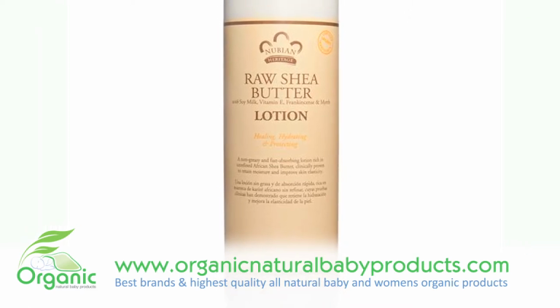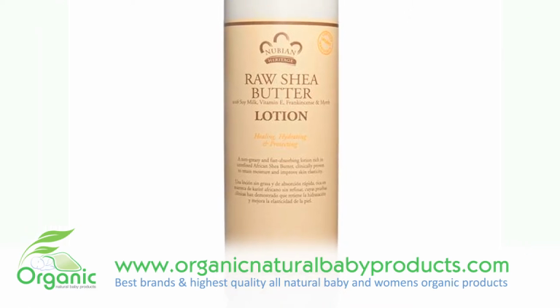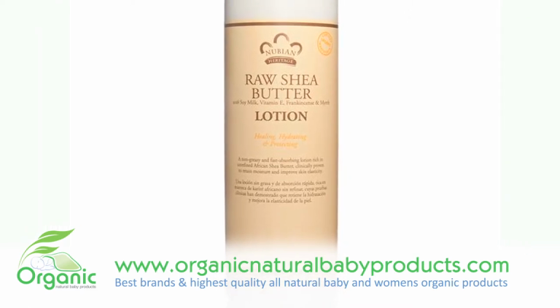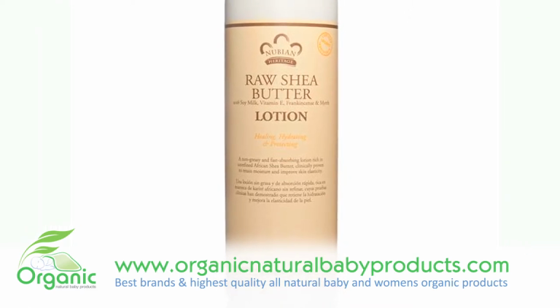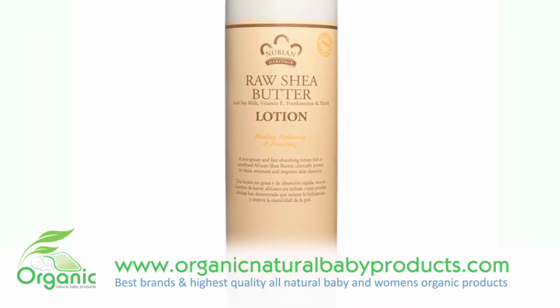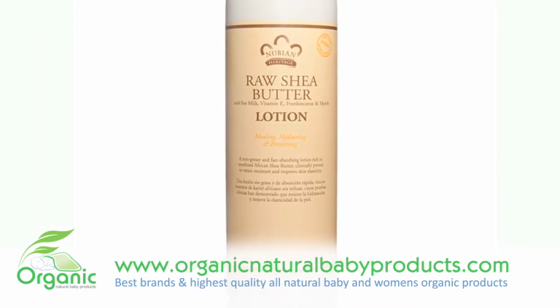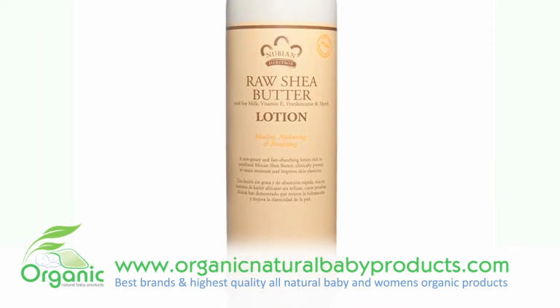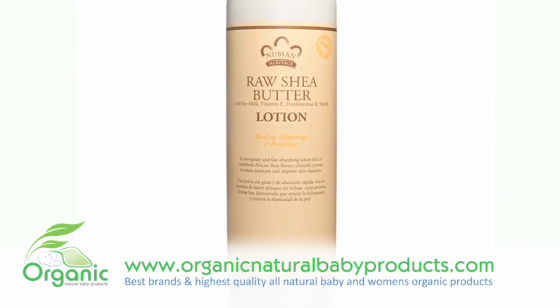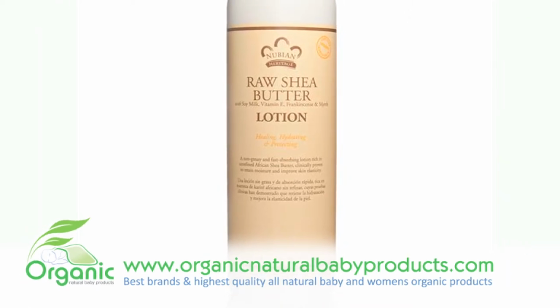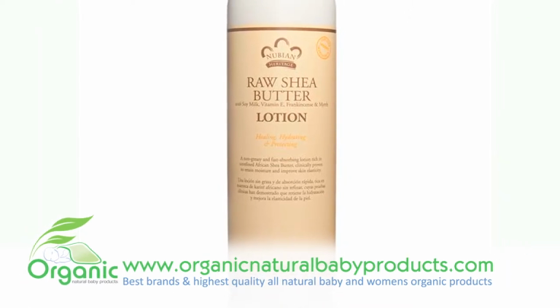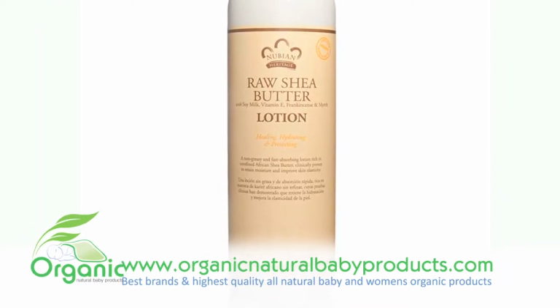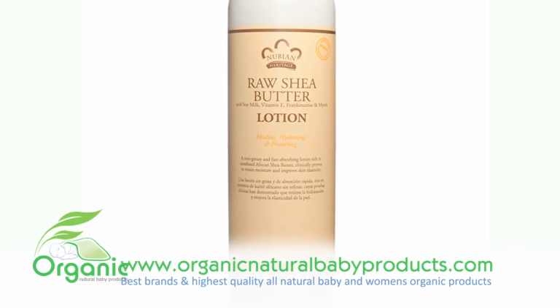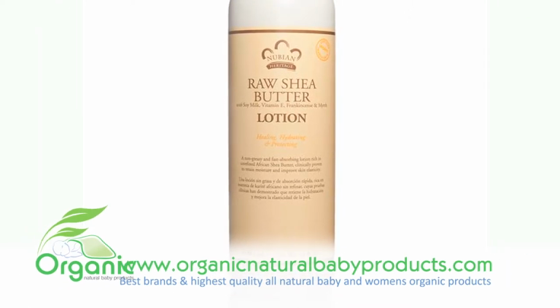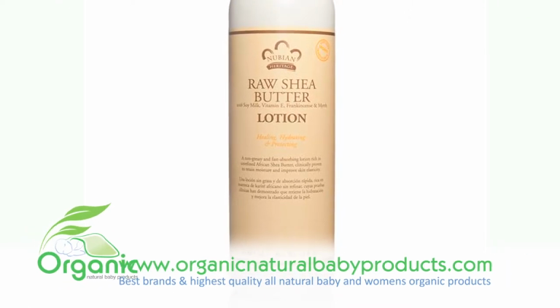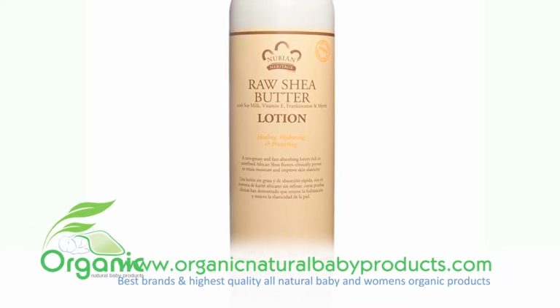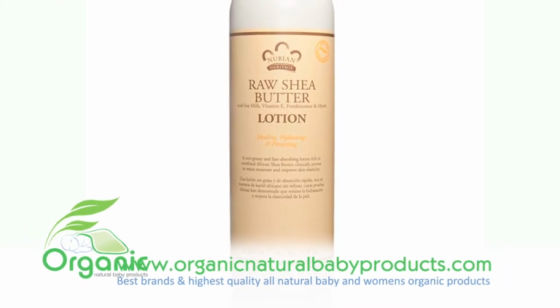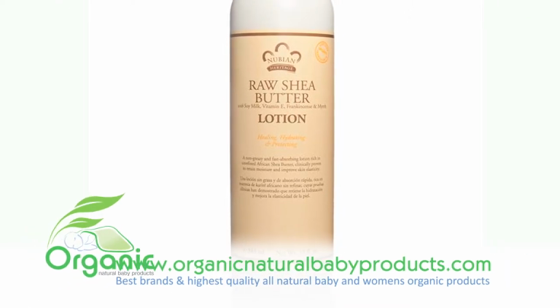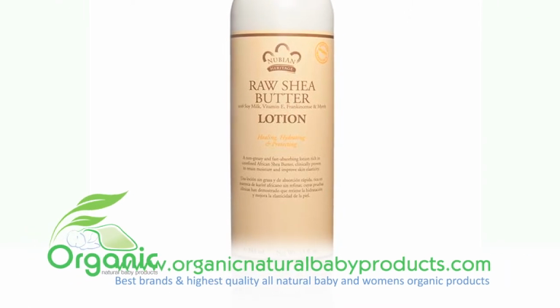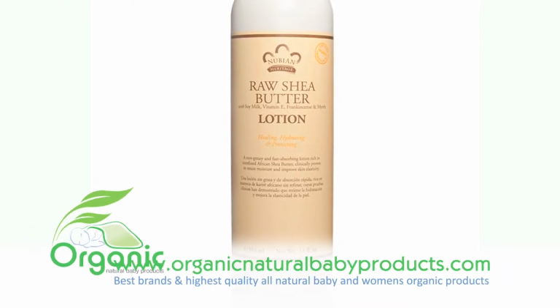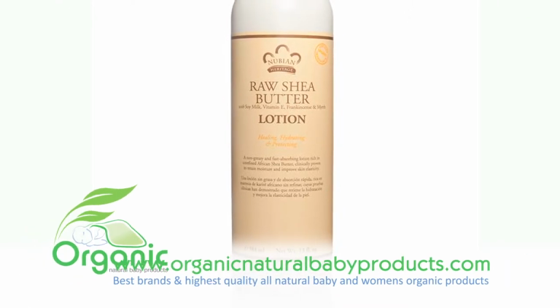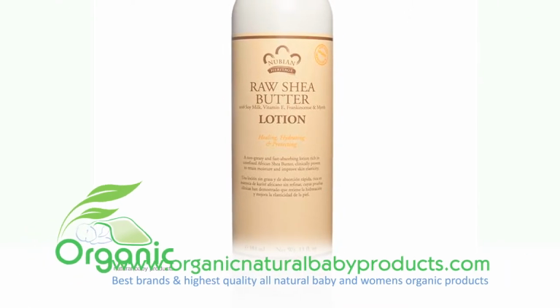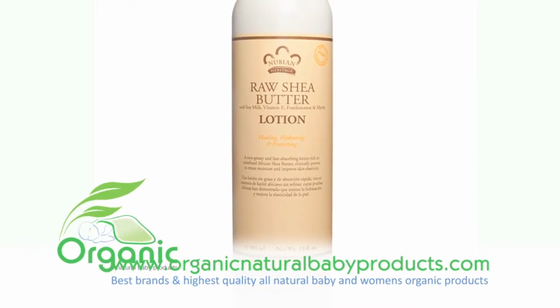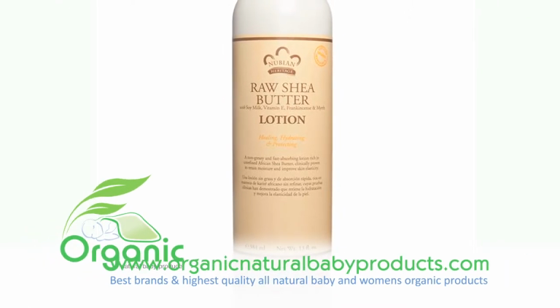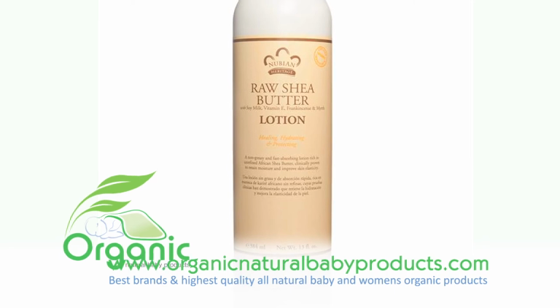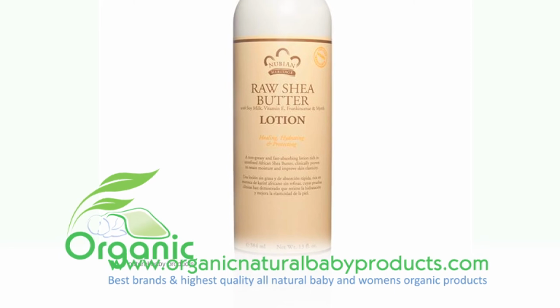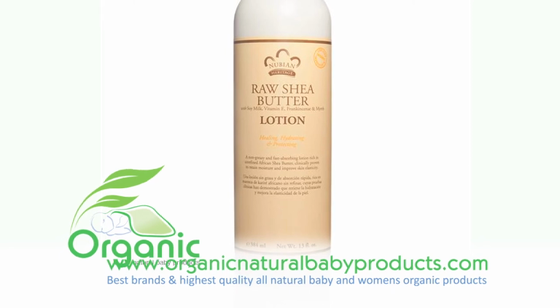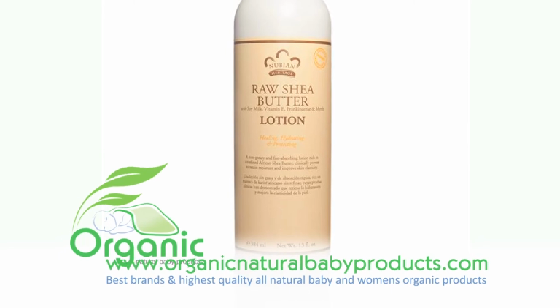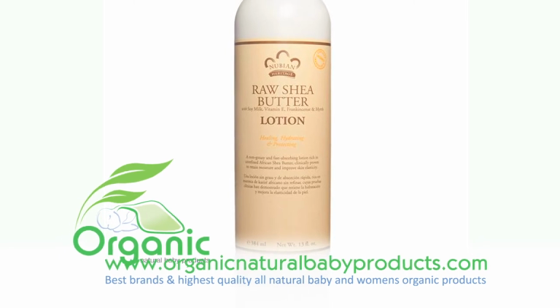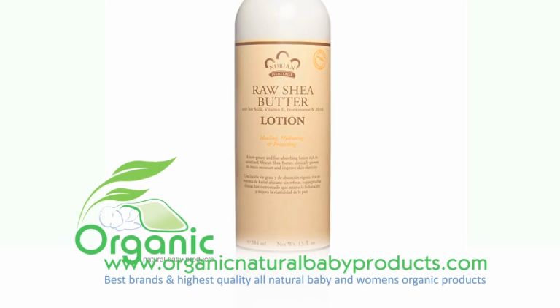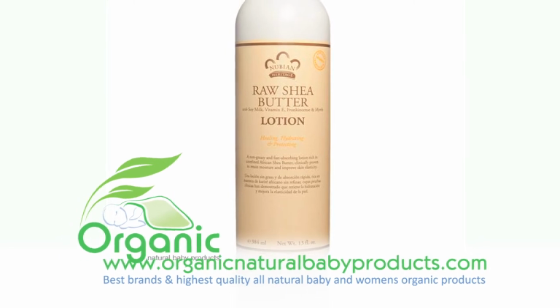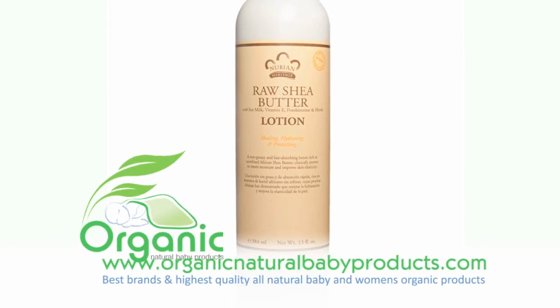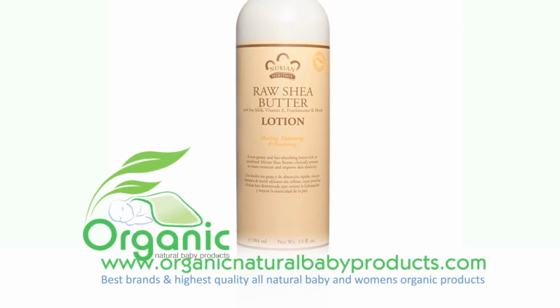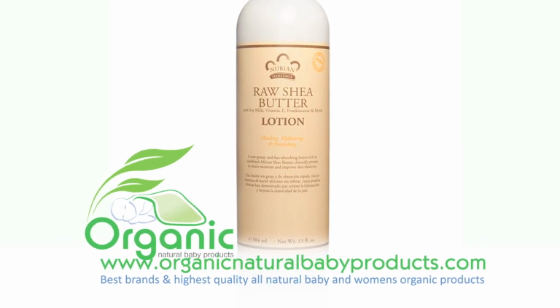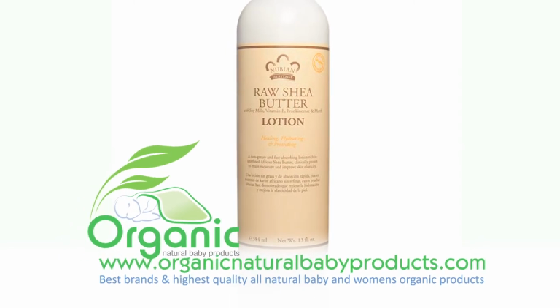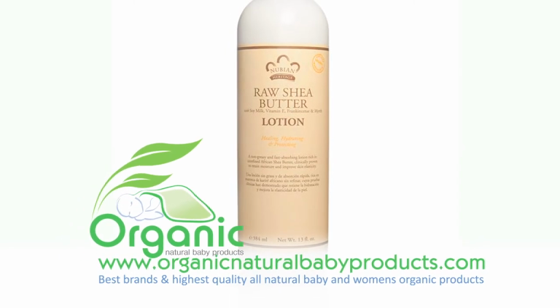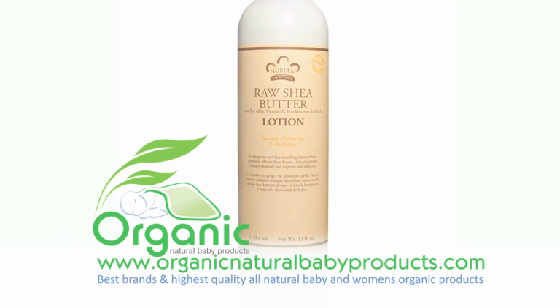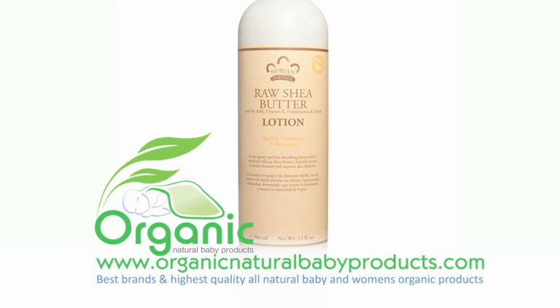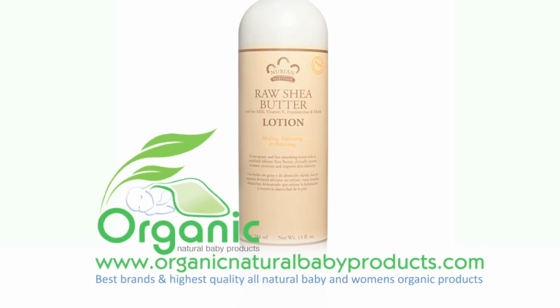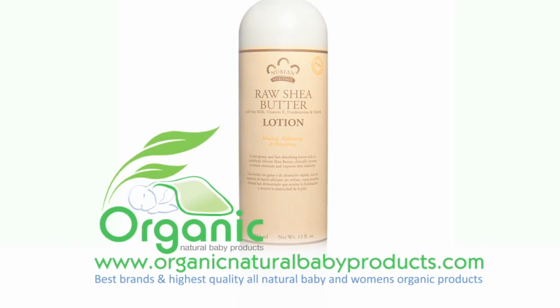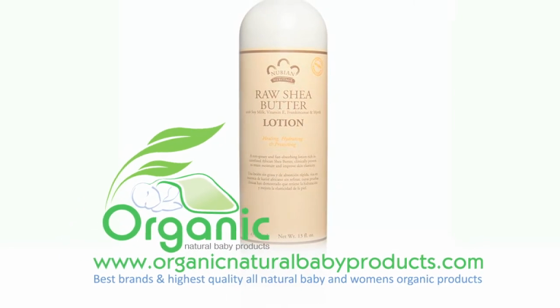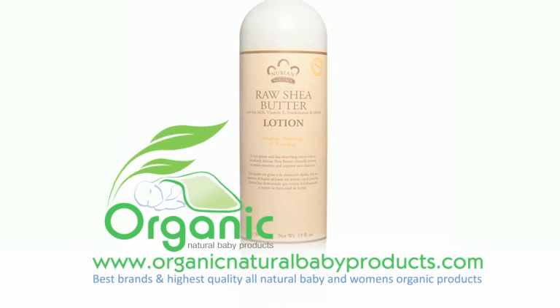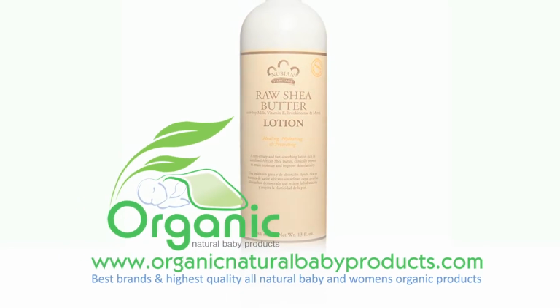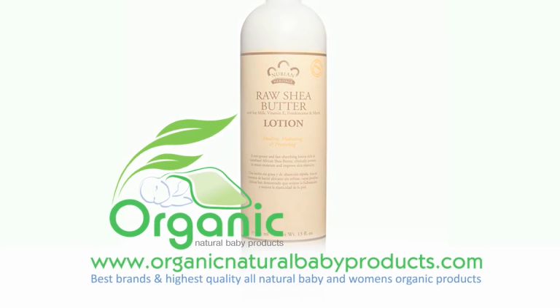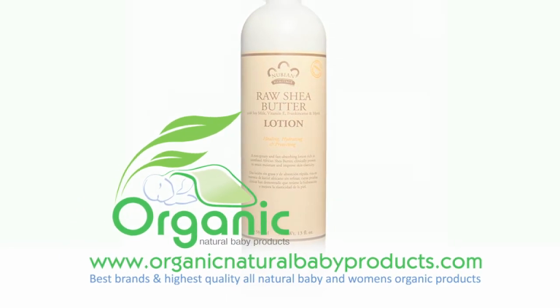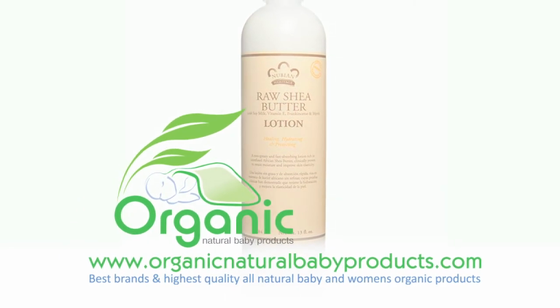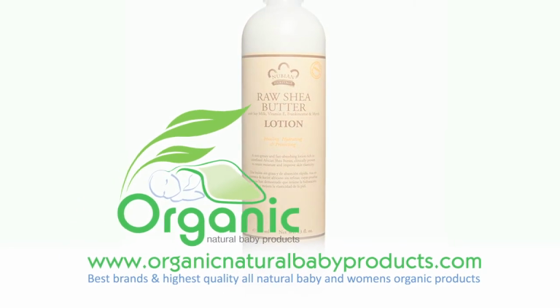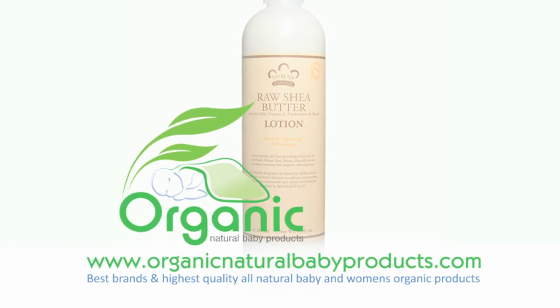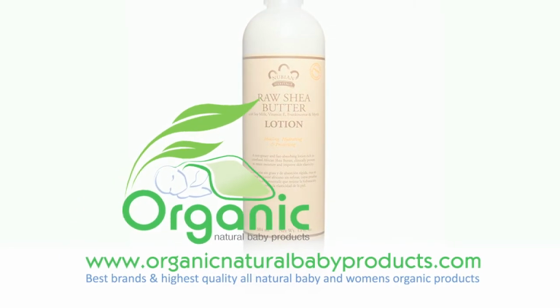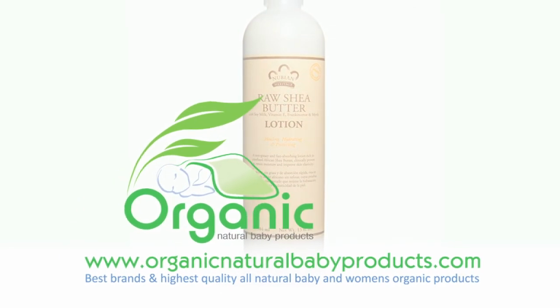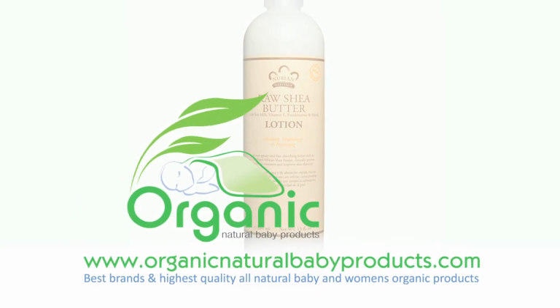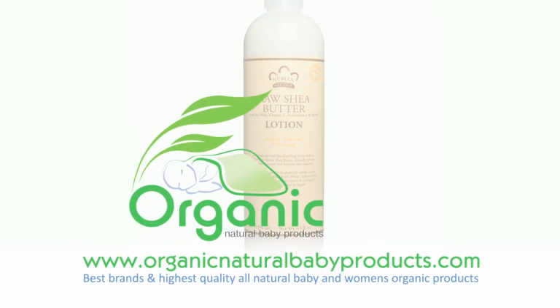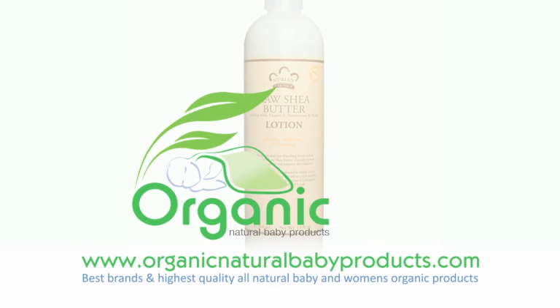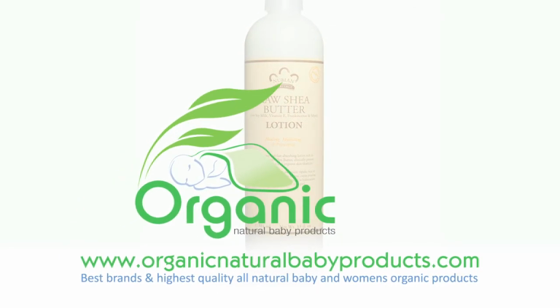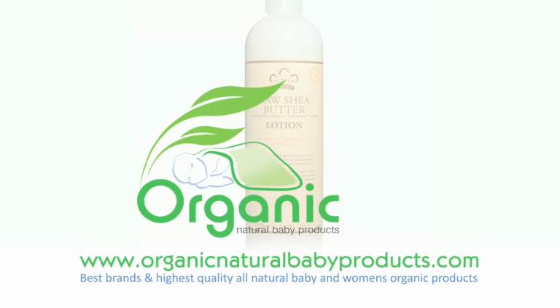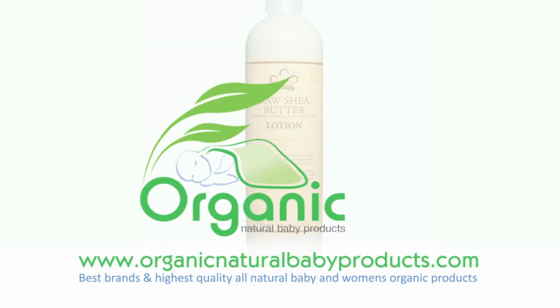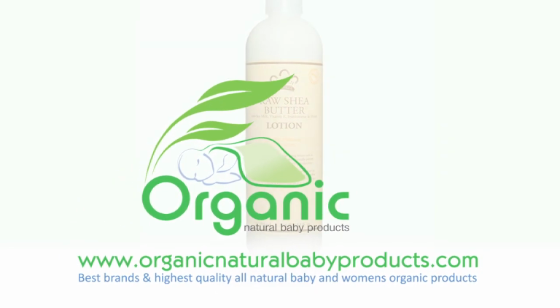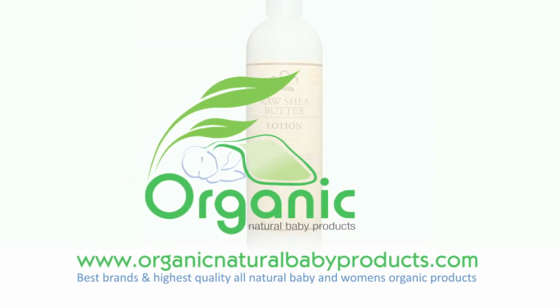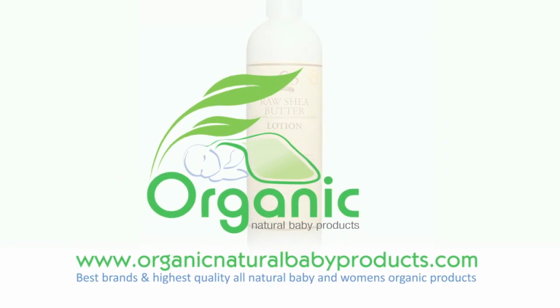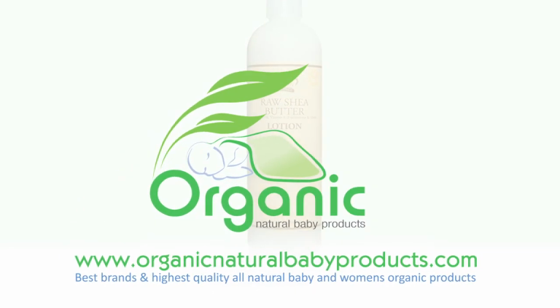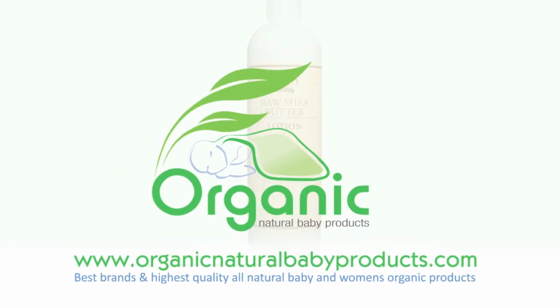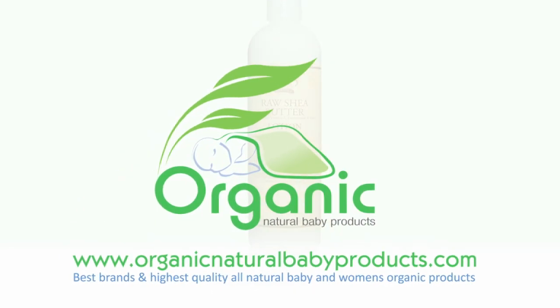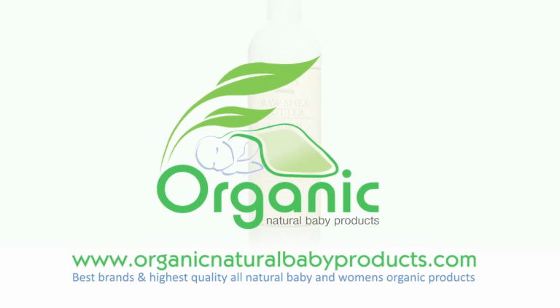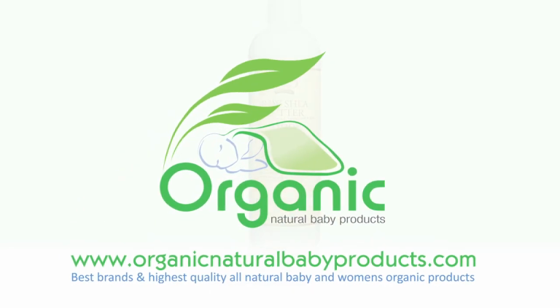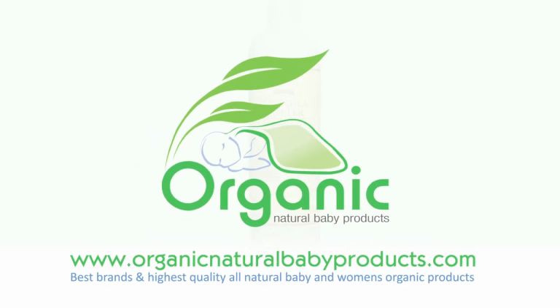This Skin Healing Rejuvenating Lotion will provide your skin with all the care and nourishment it needs and deserves.